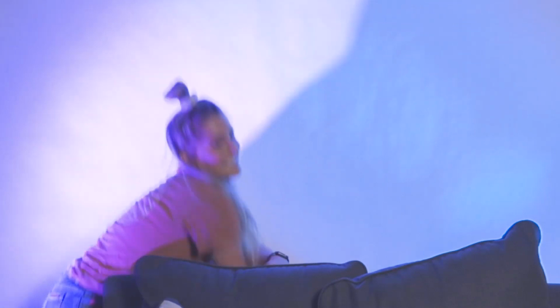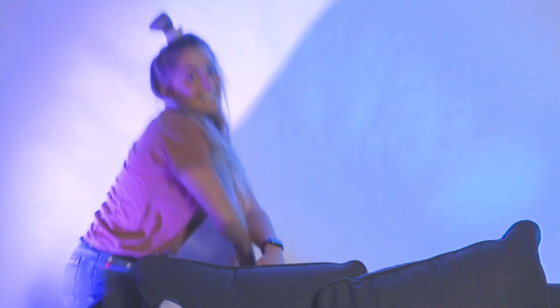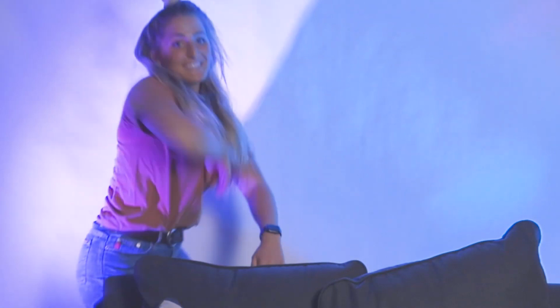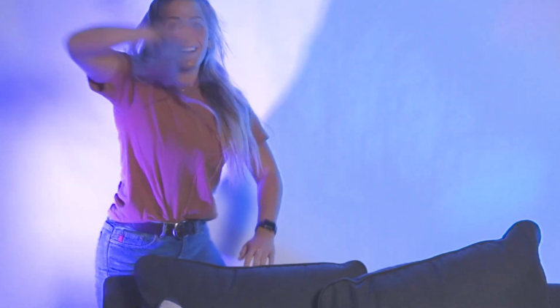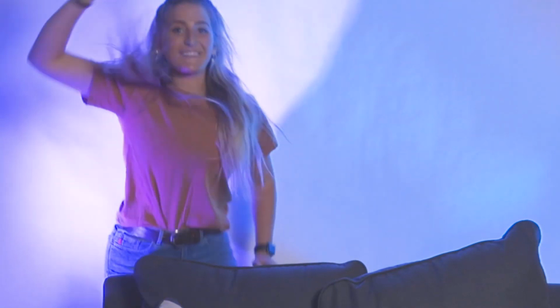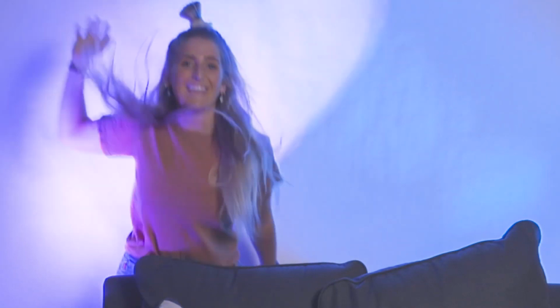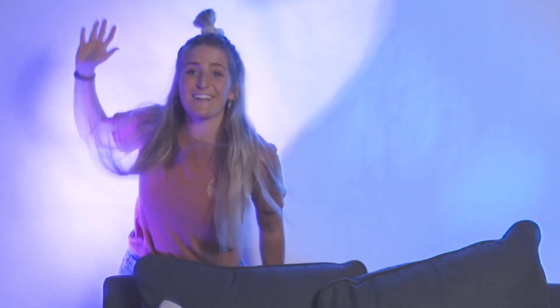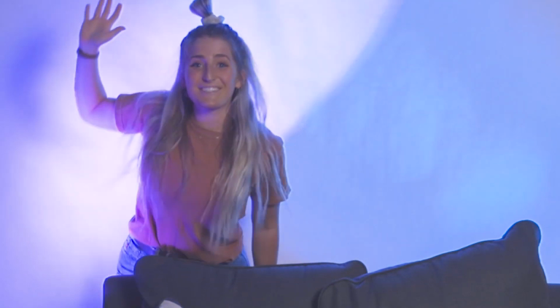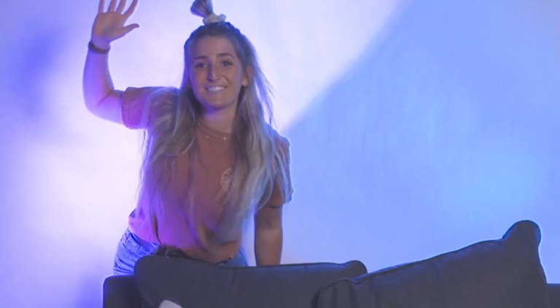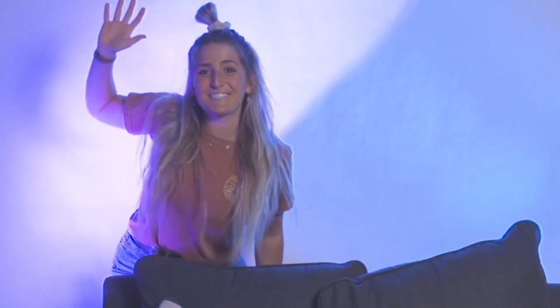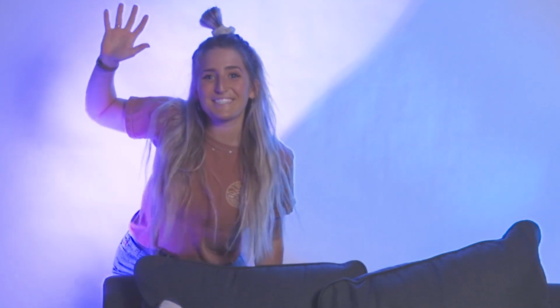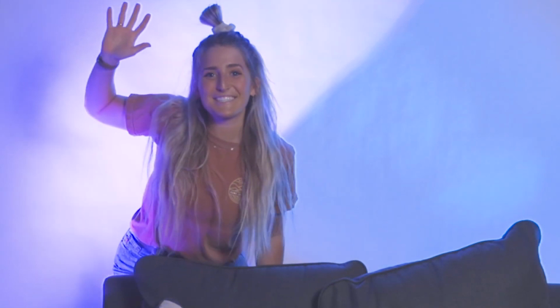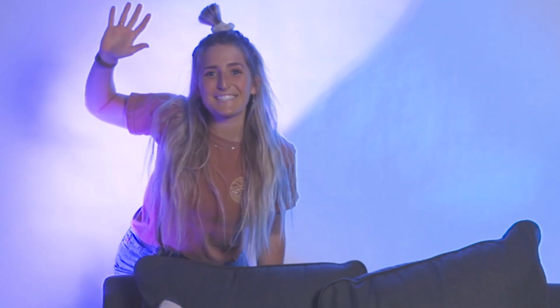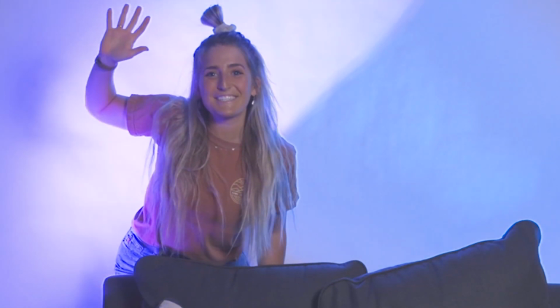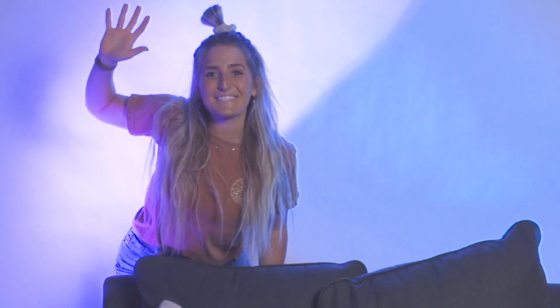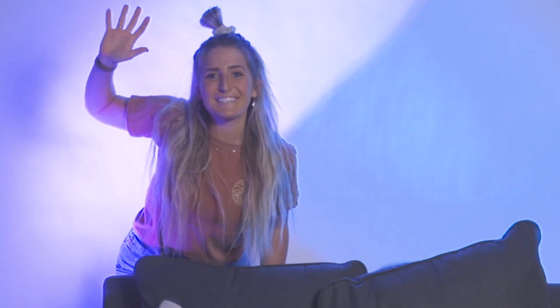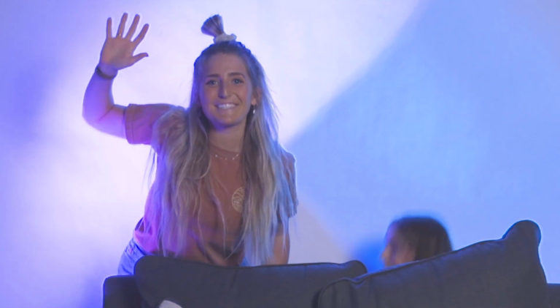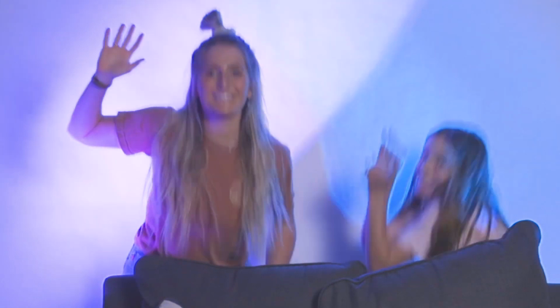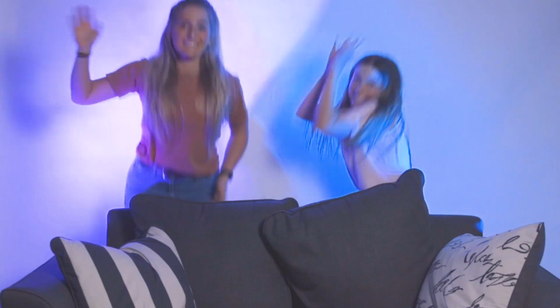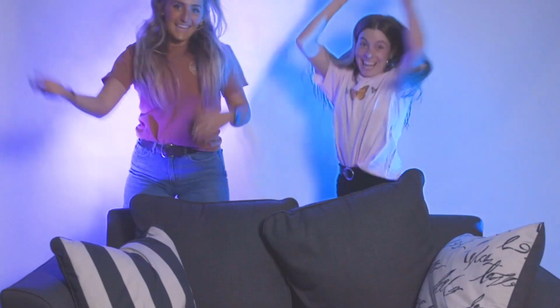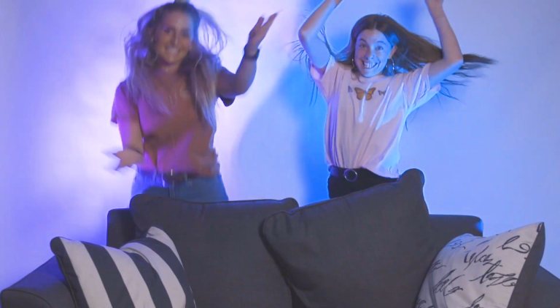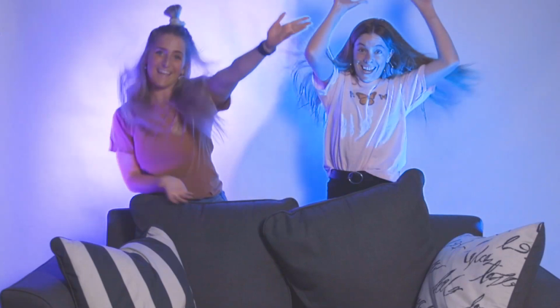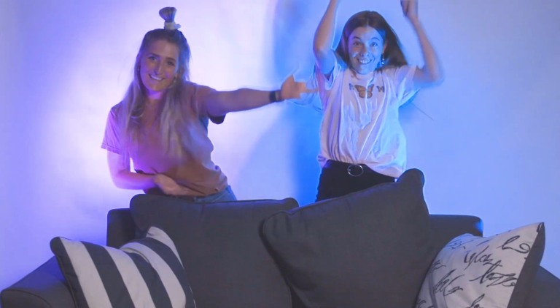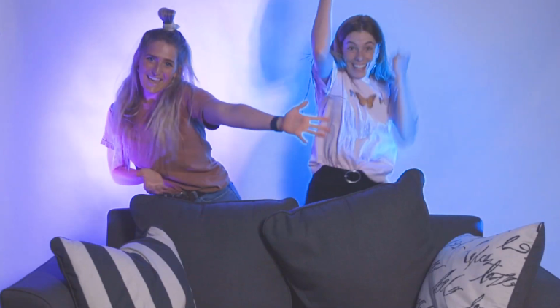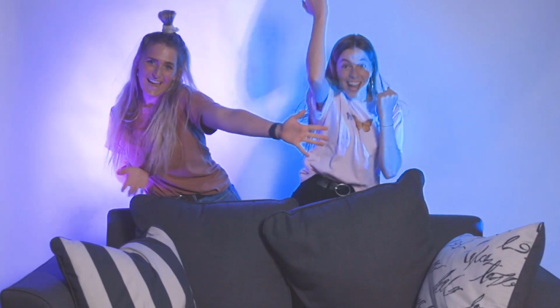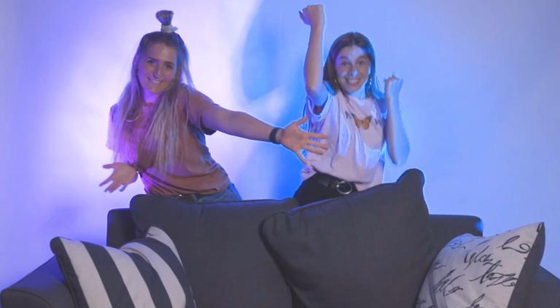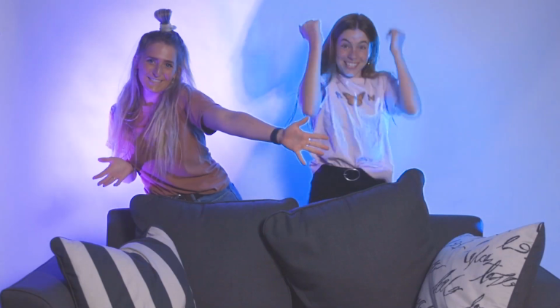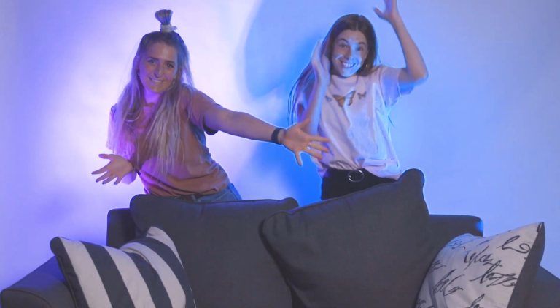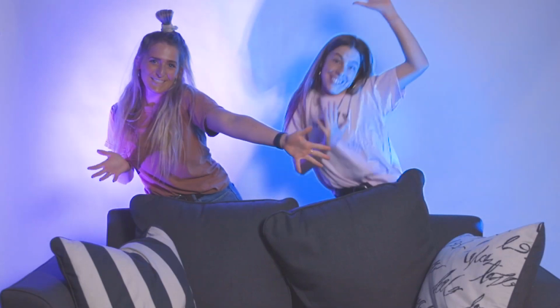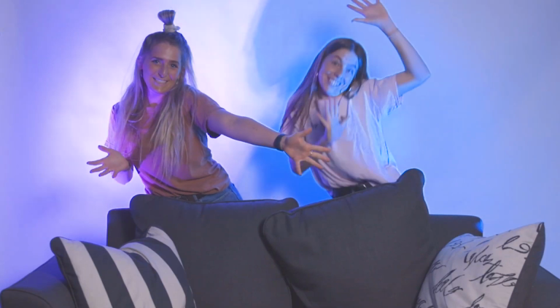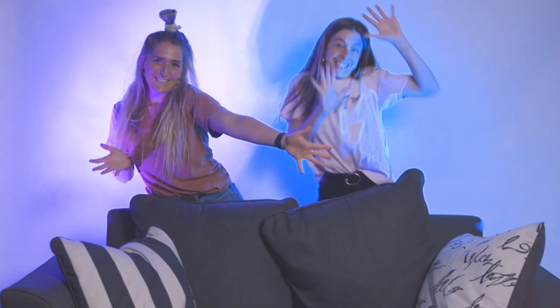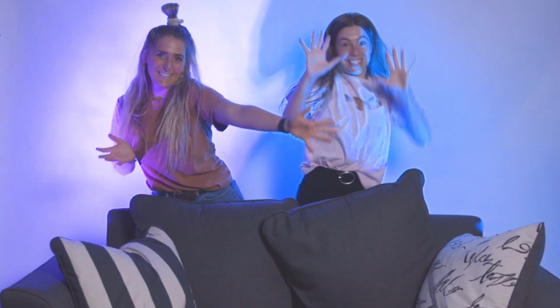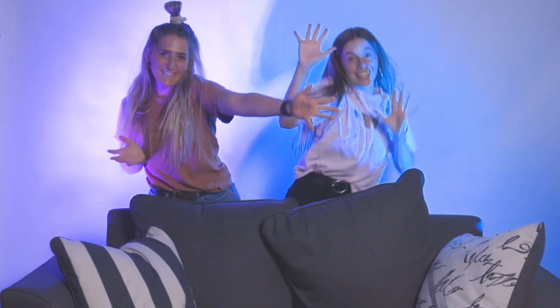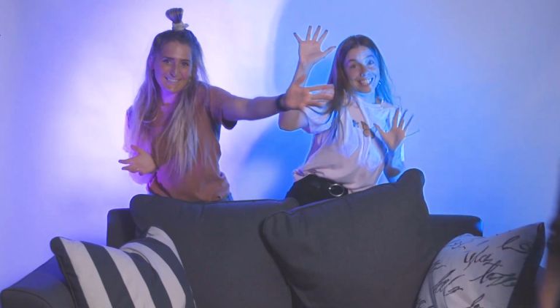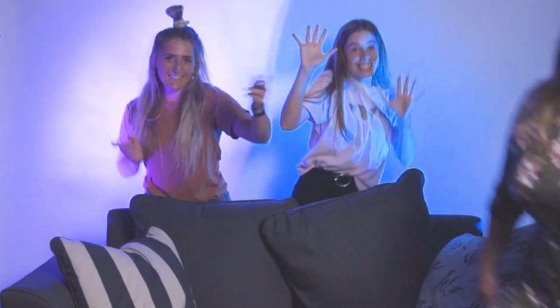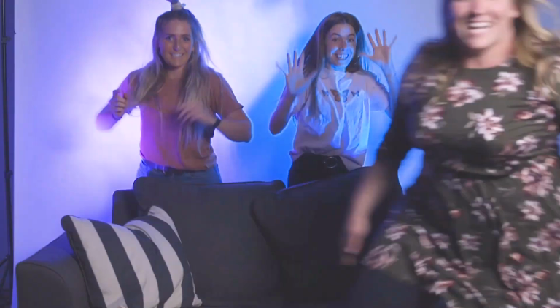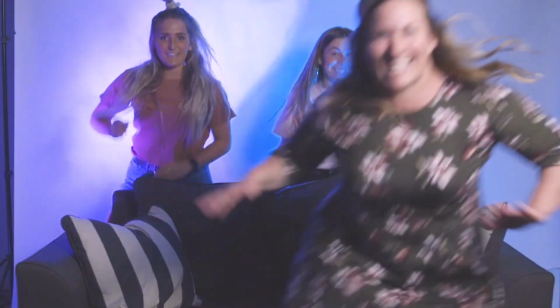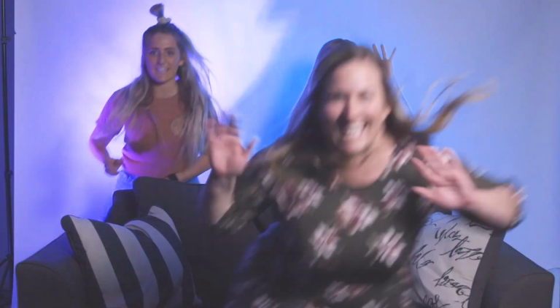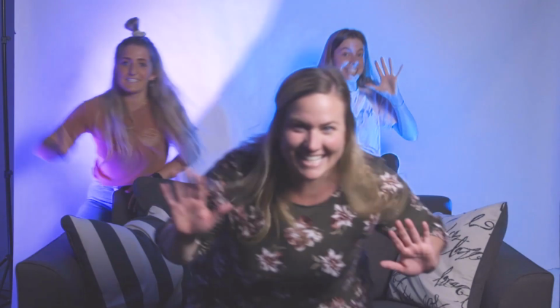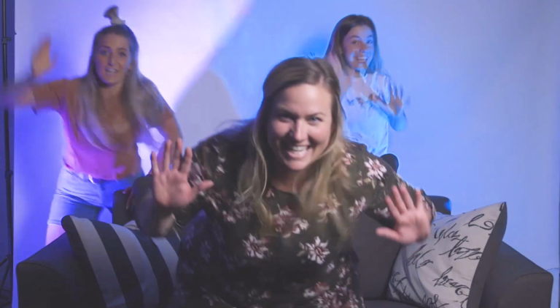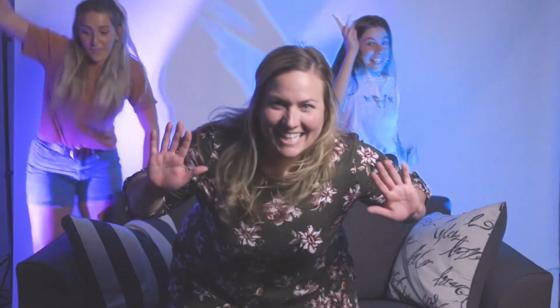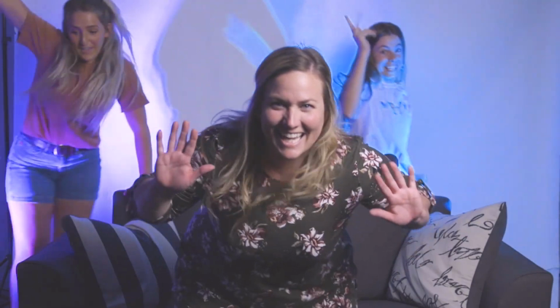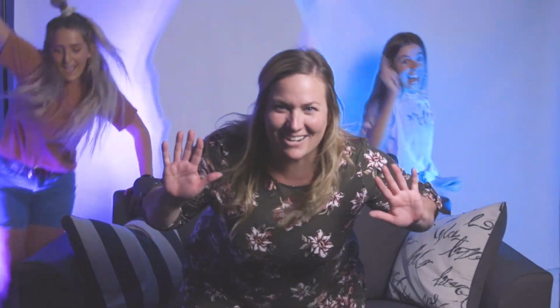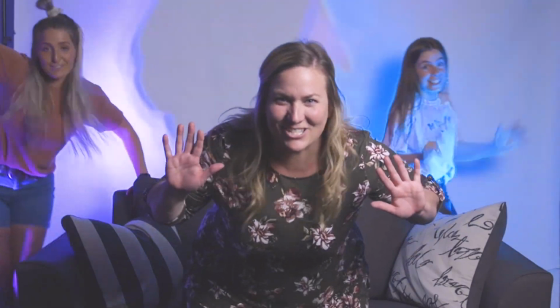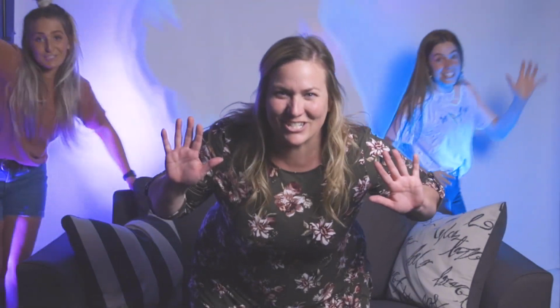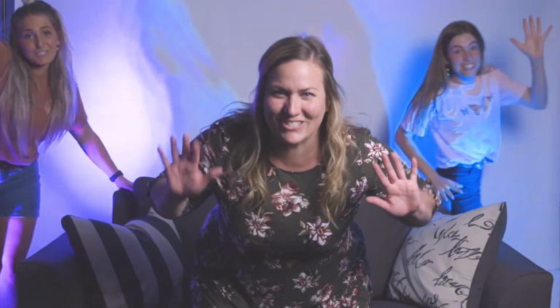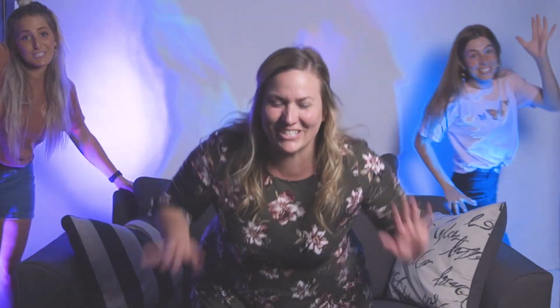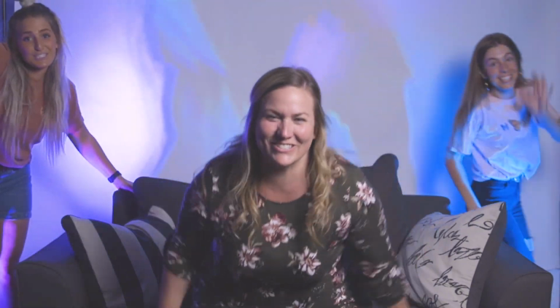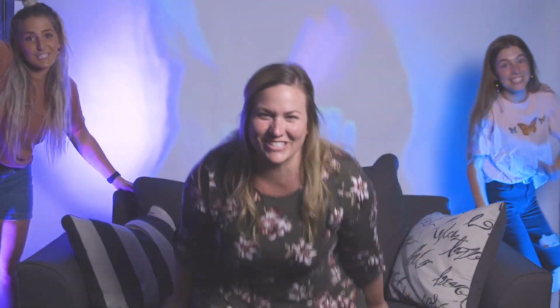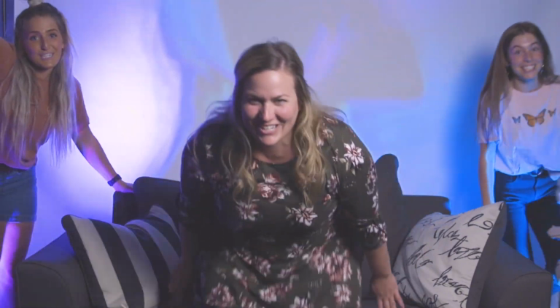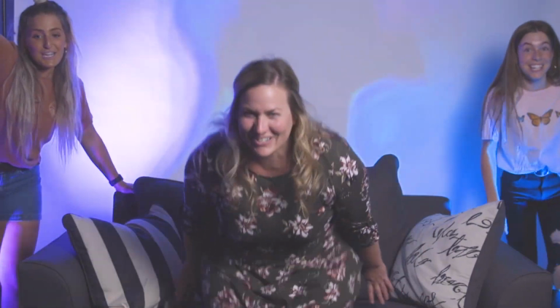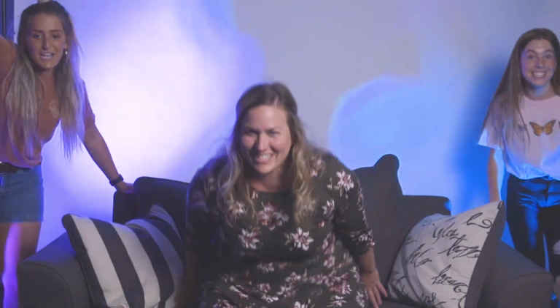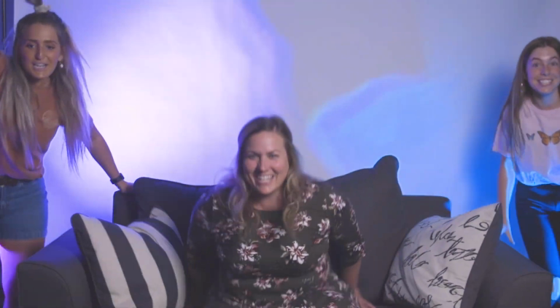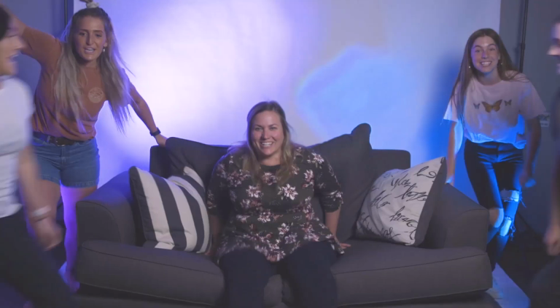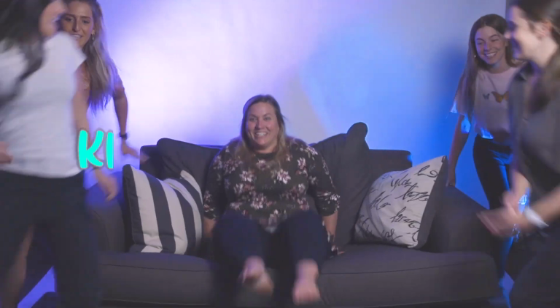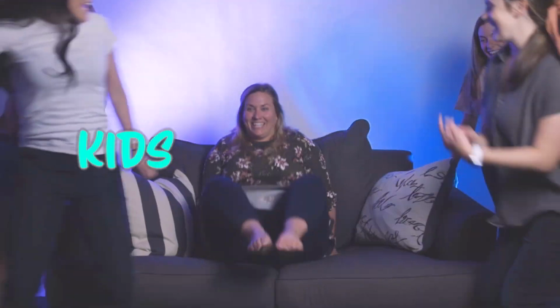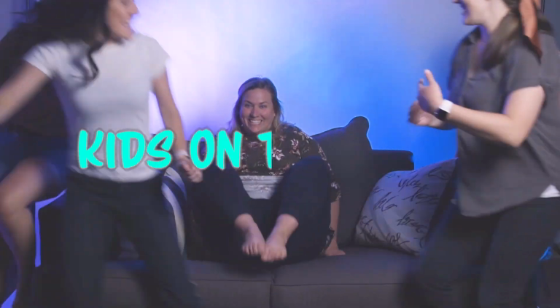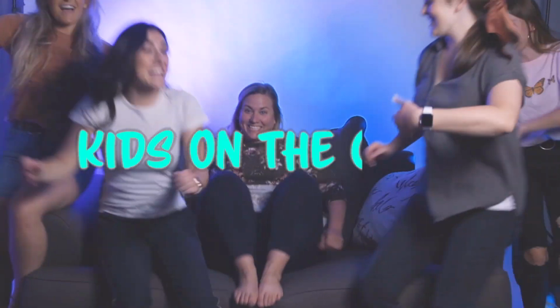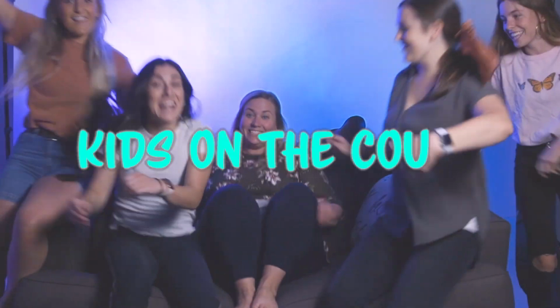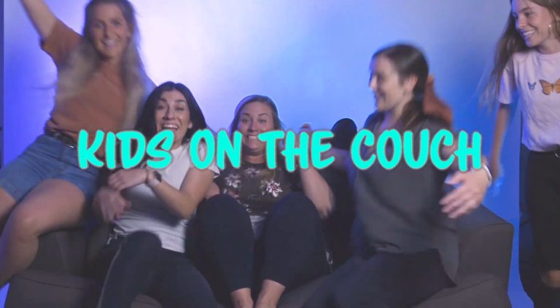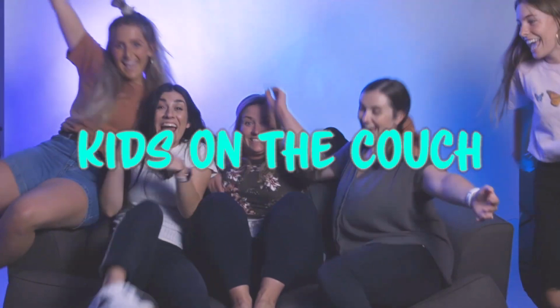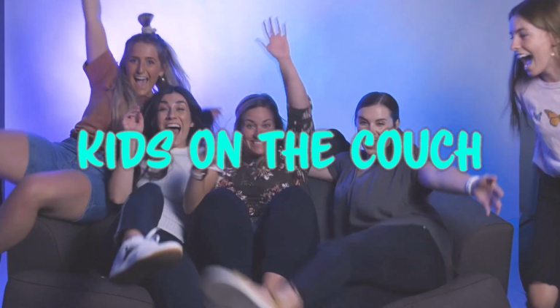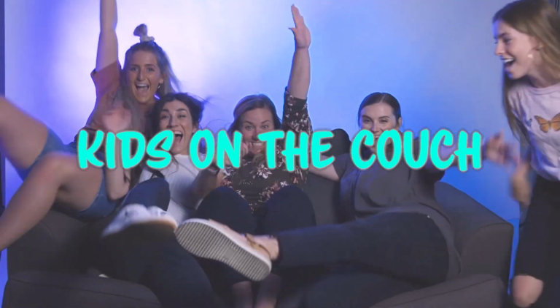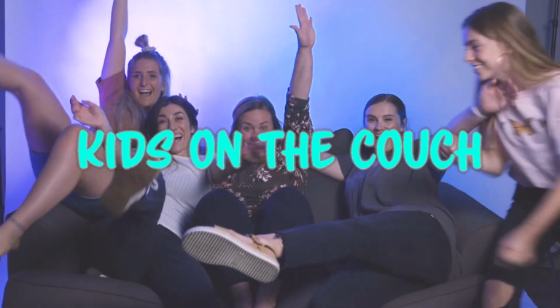Kids on the couch, do do do do do! Kids on the couch, do do do do do! Kids on the couch!